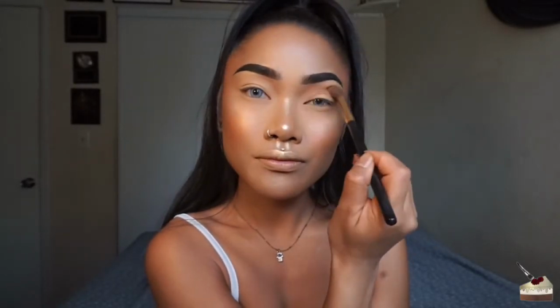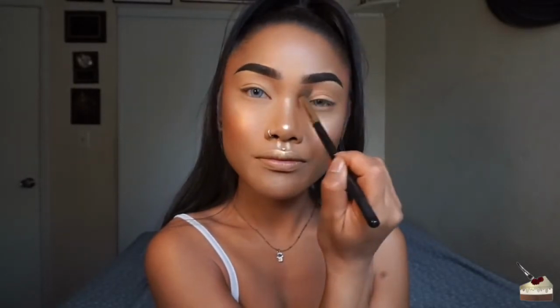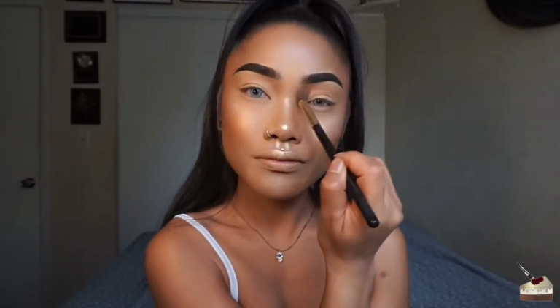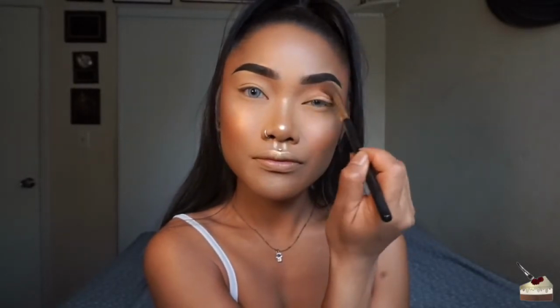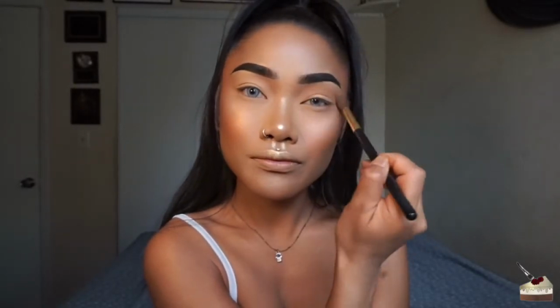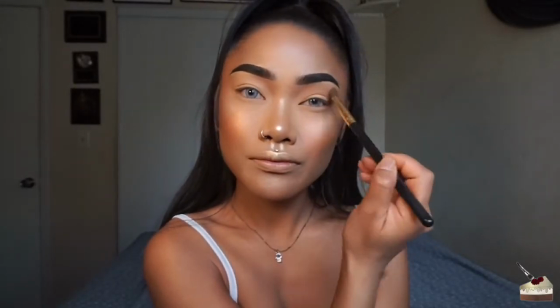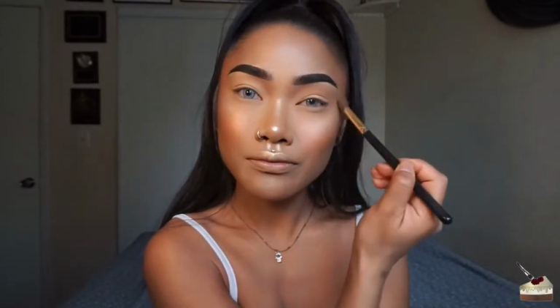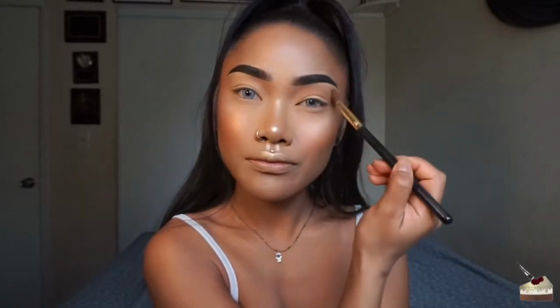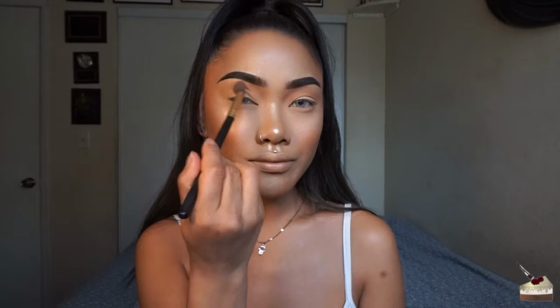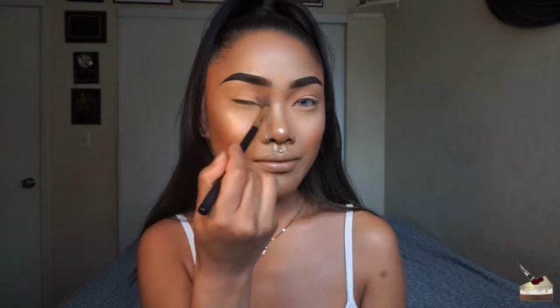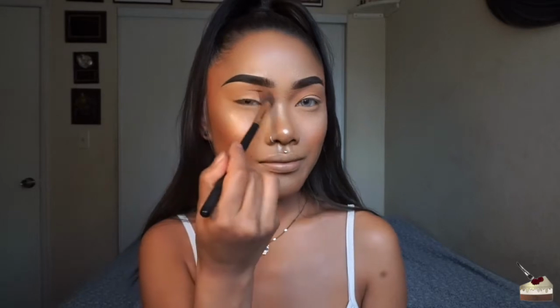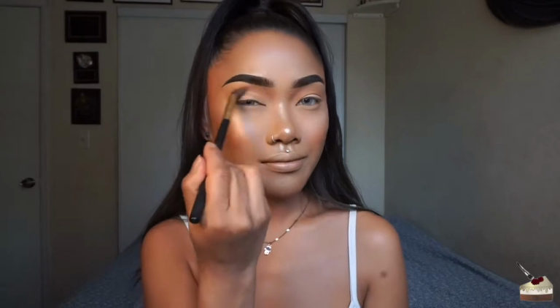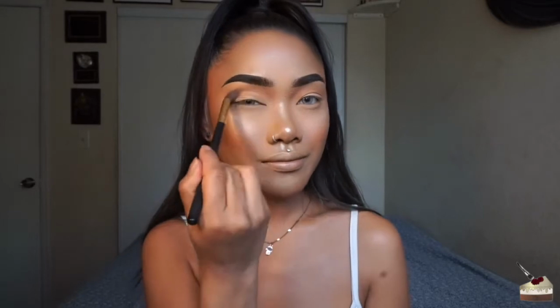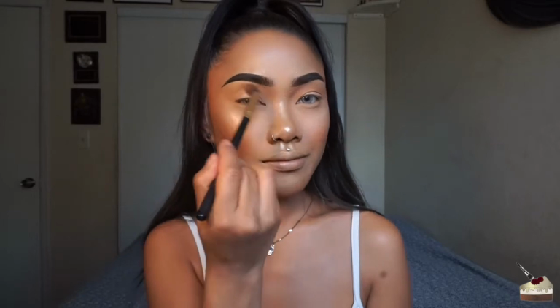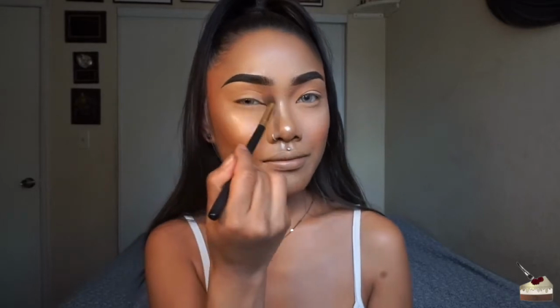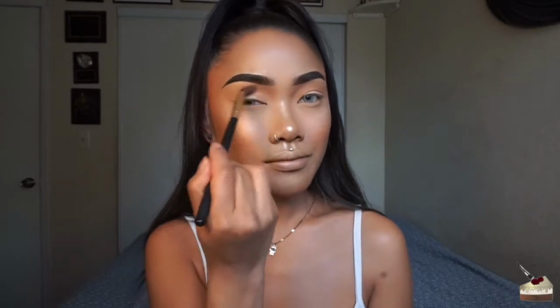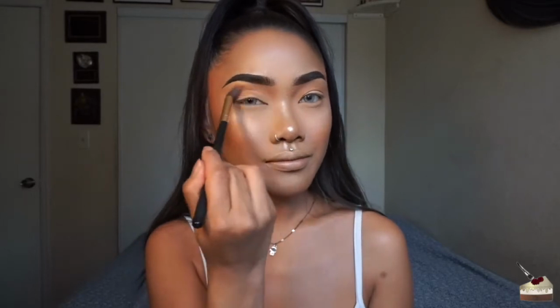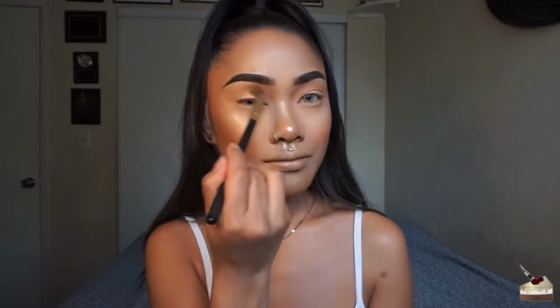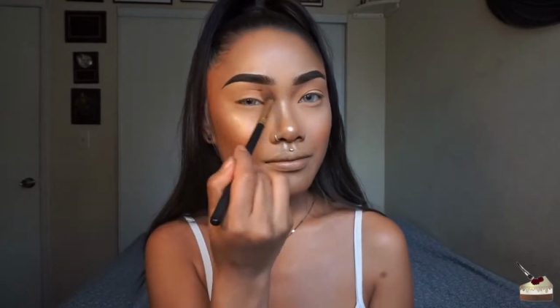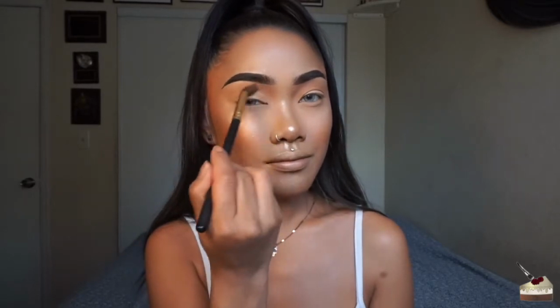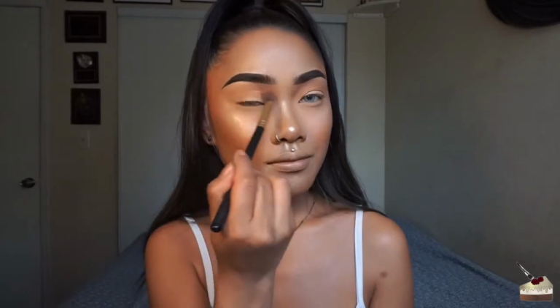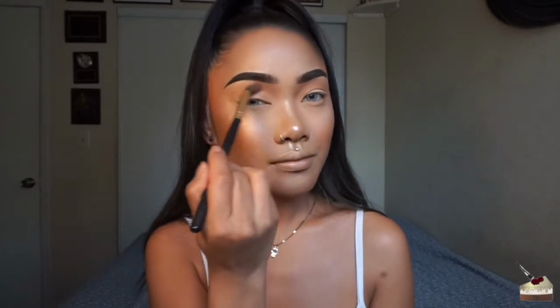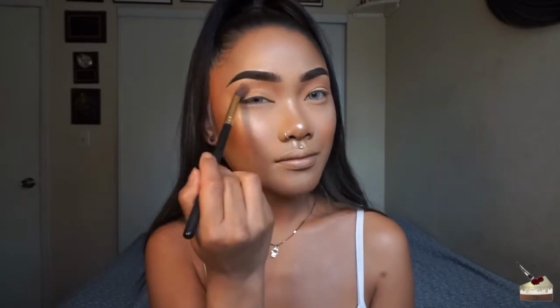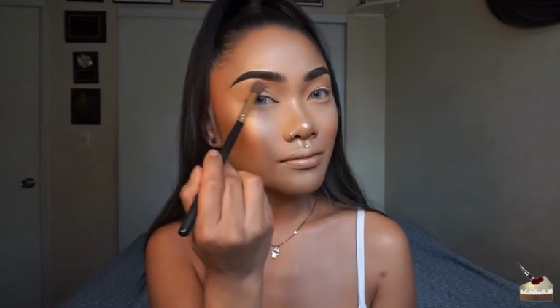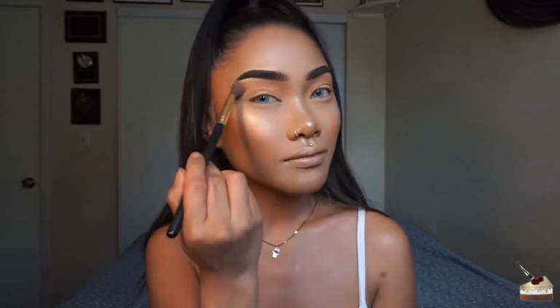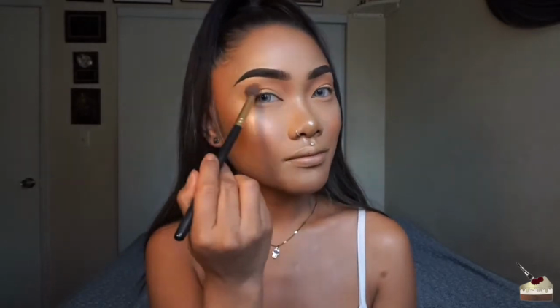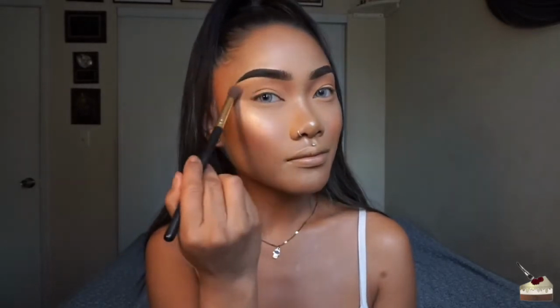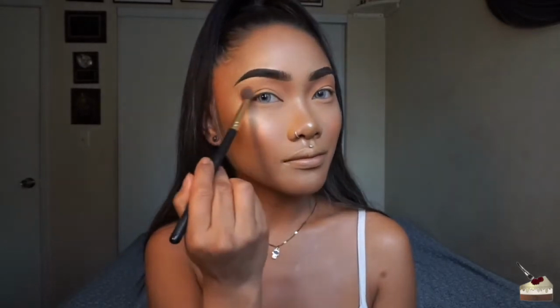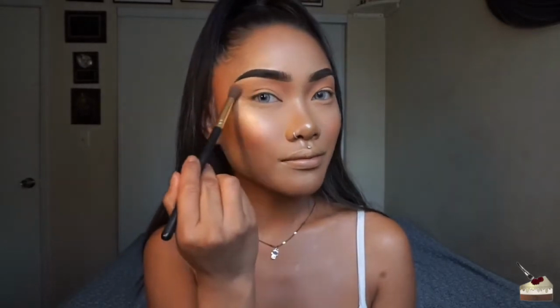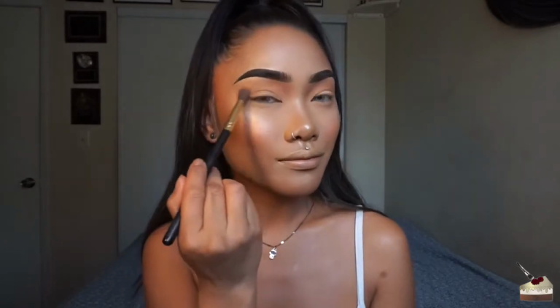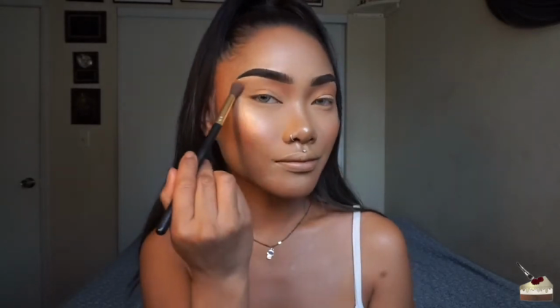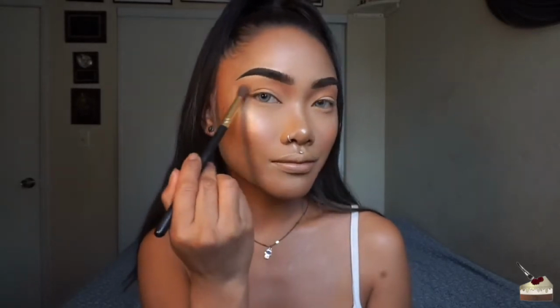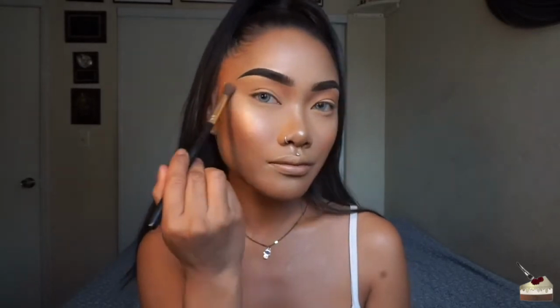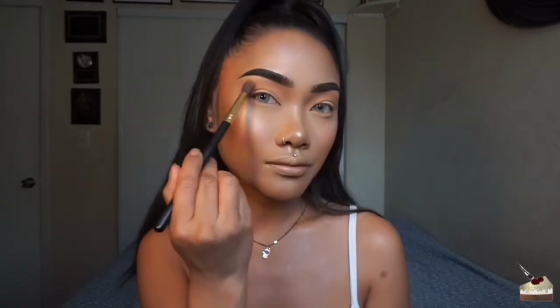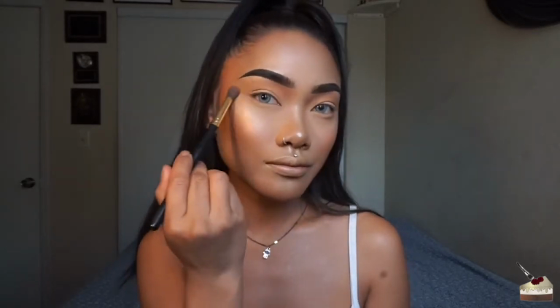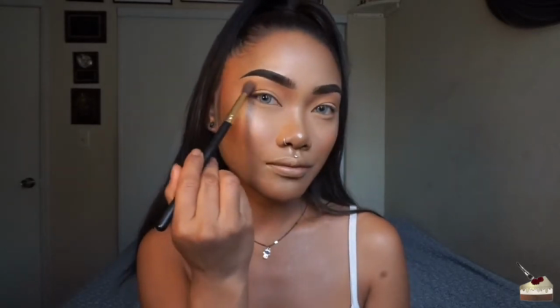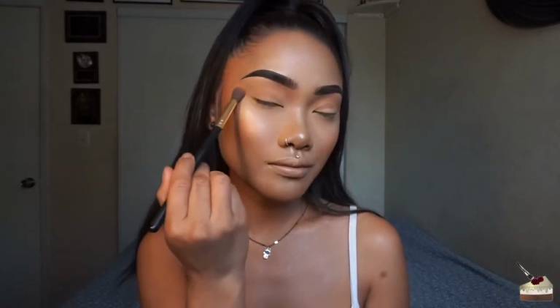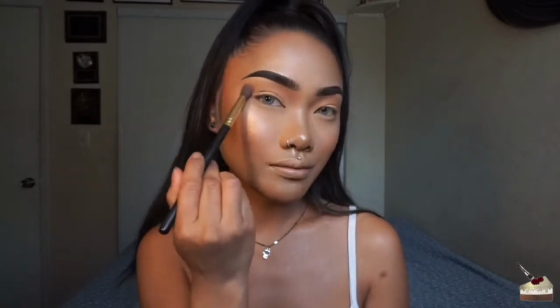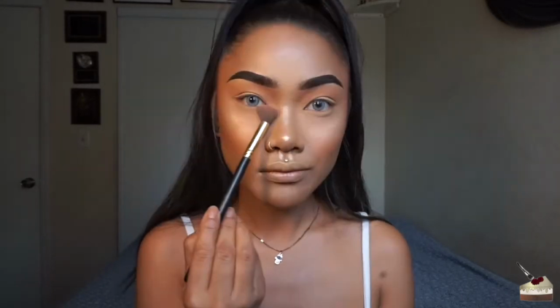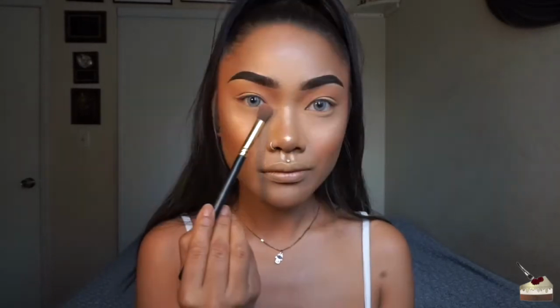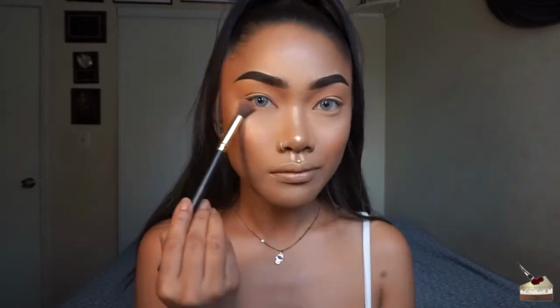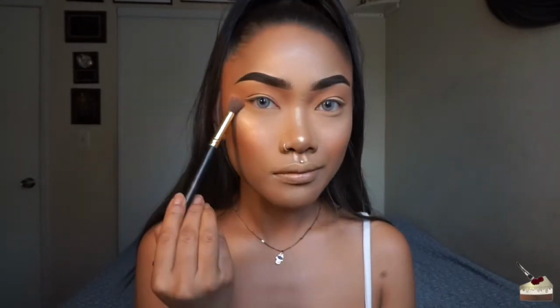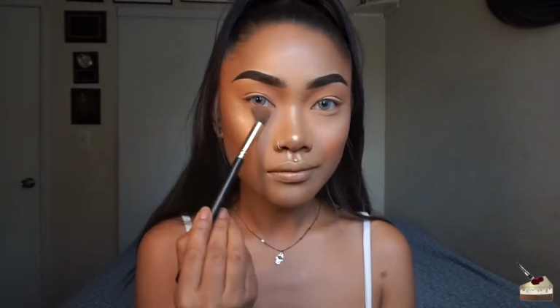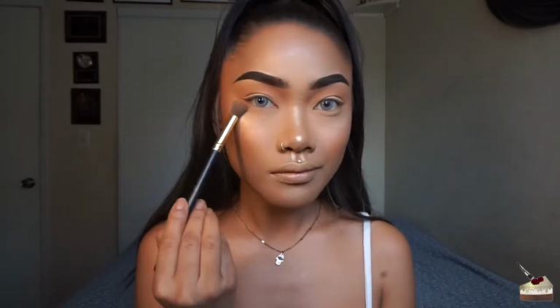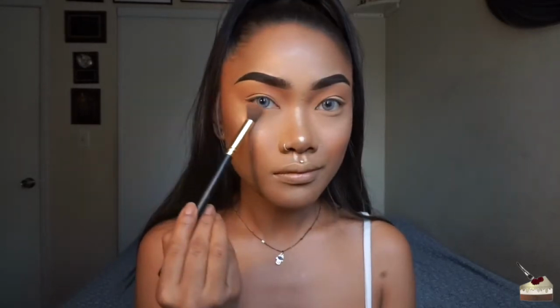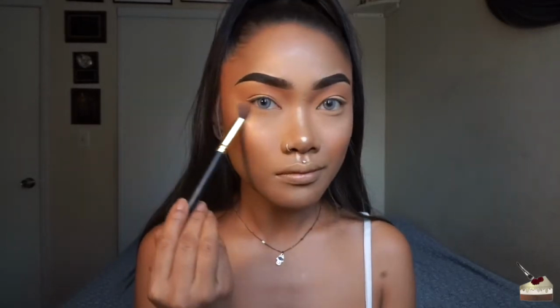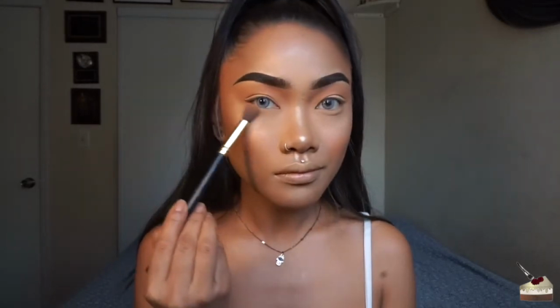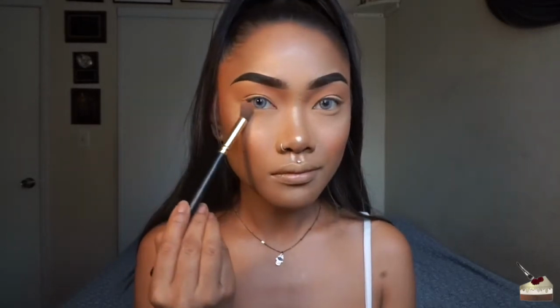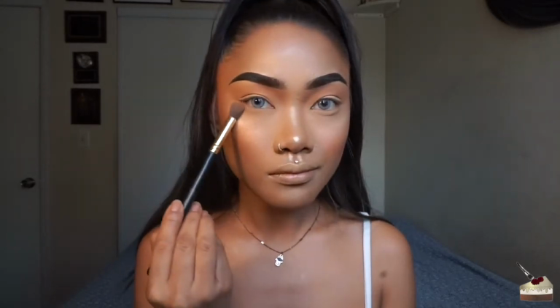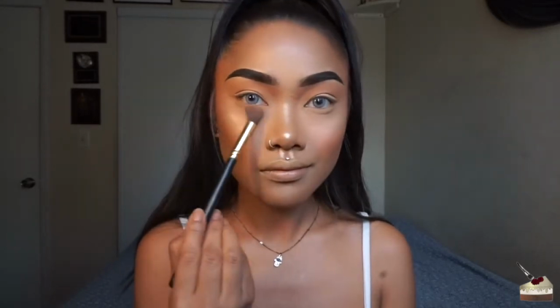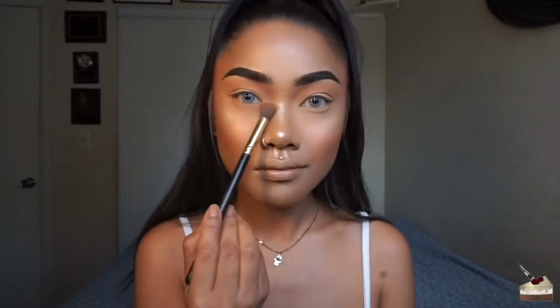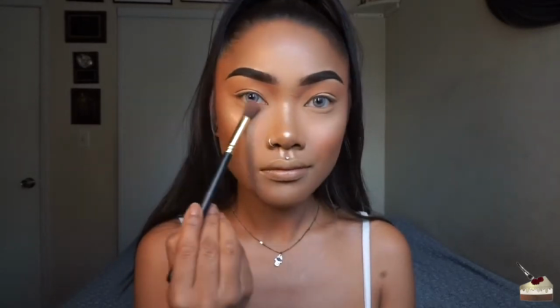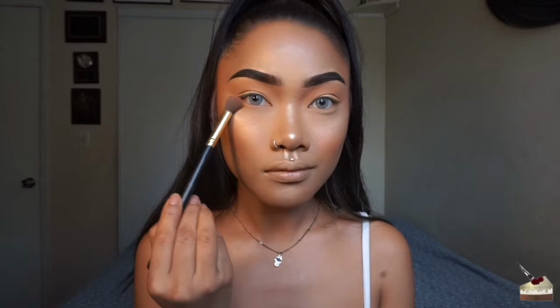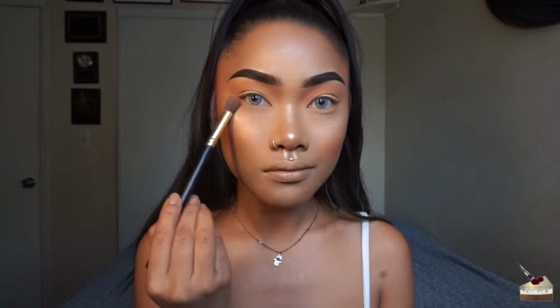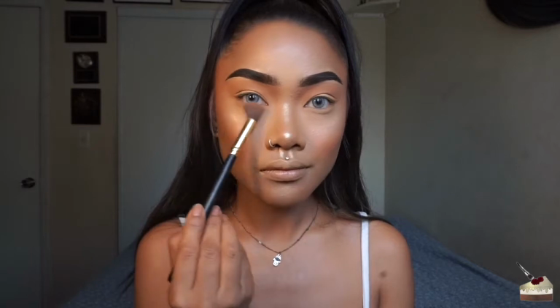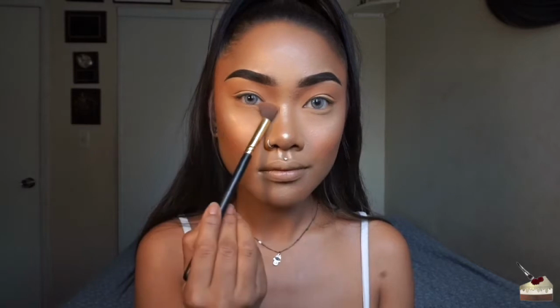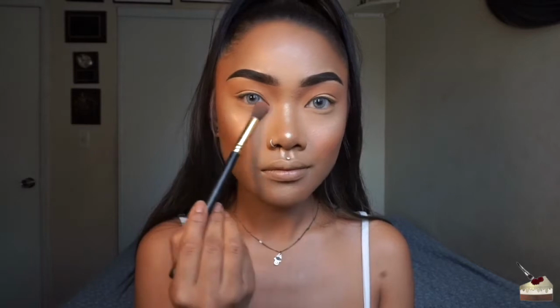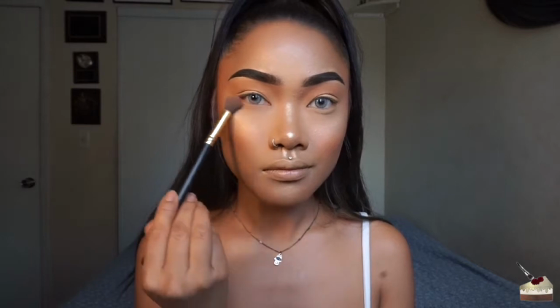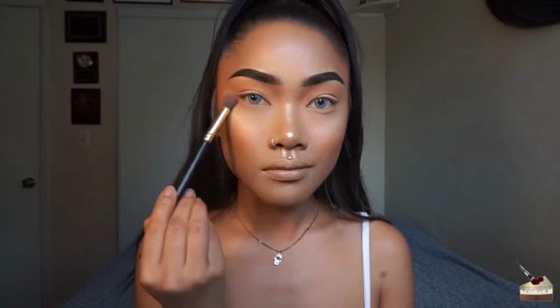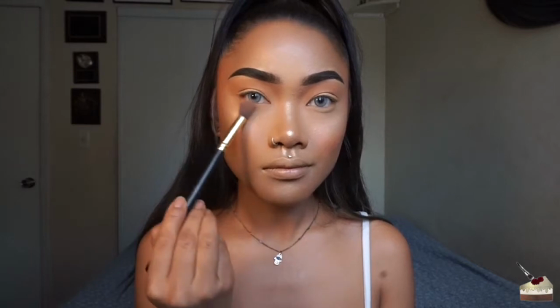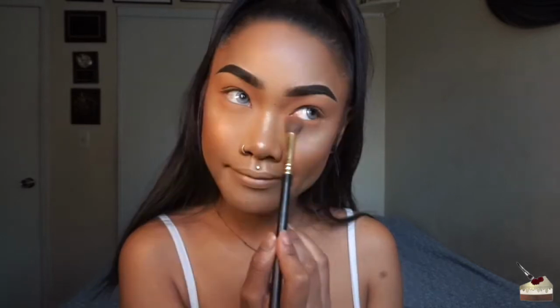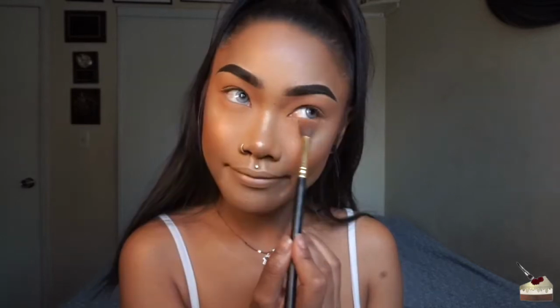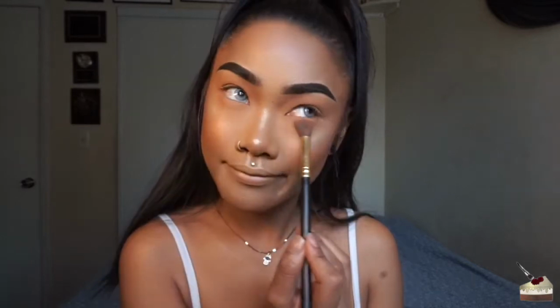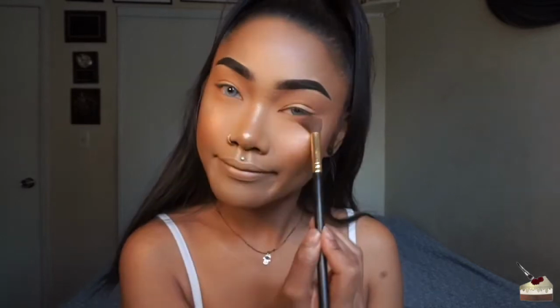This color doesn't show up that great on my skin tone, but it does add a little bit of warmth, and it's going to make it a lot easier for me to blend out that next shade, which is purple.